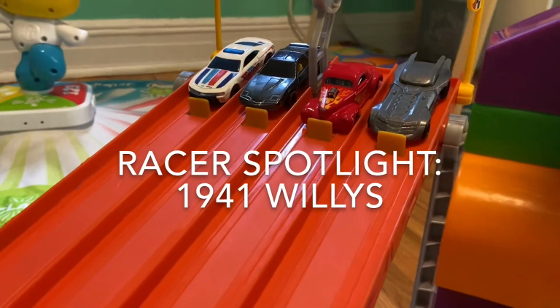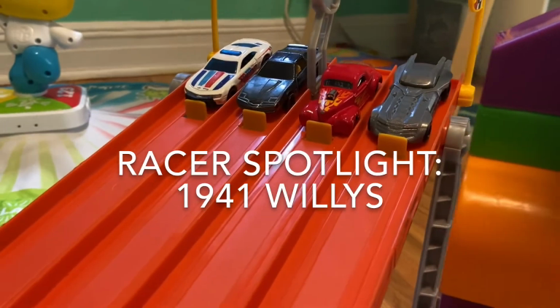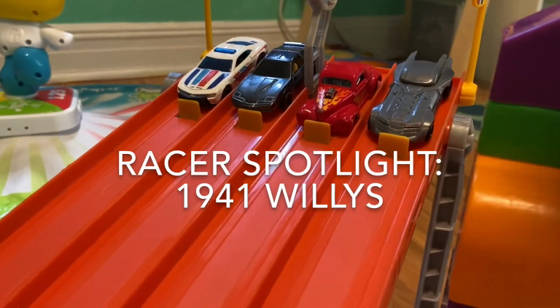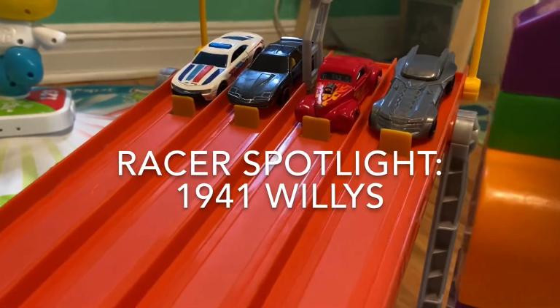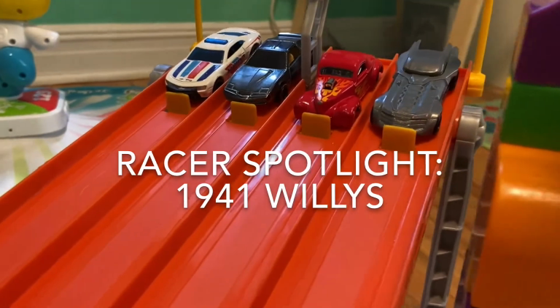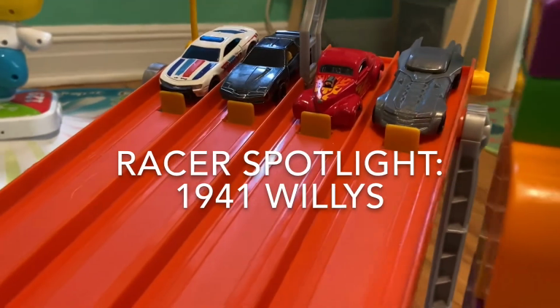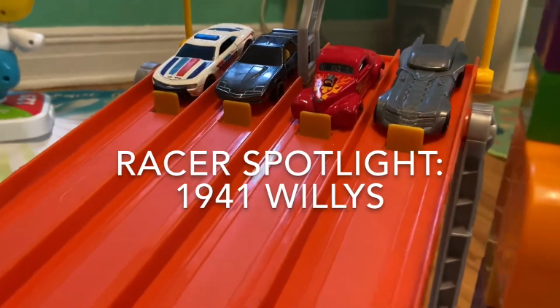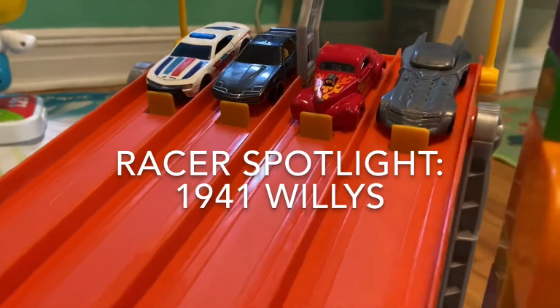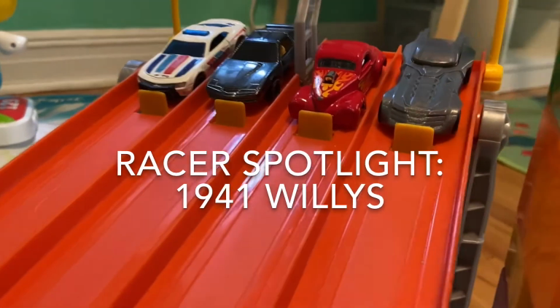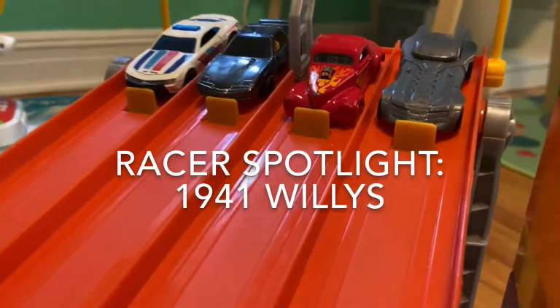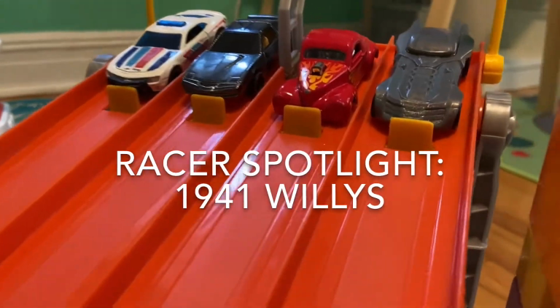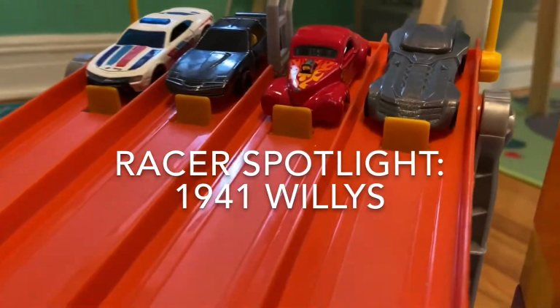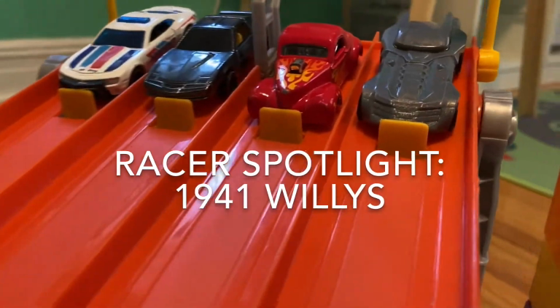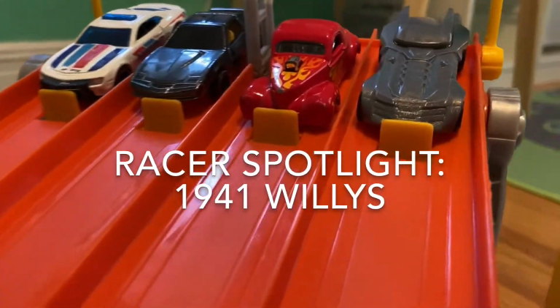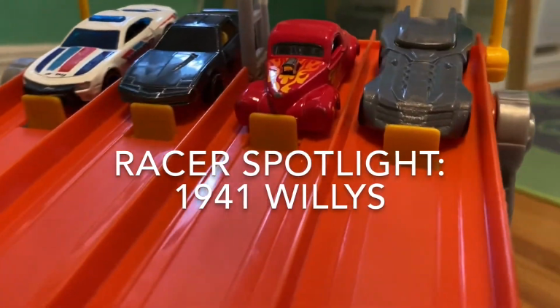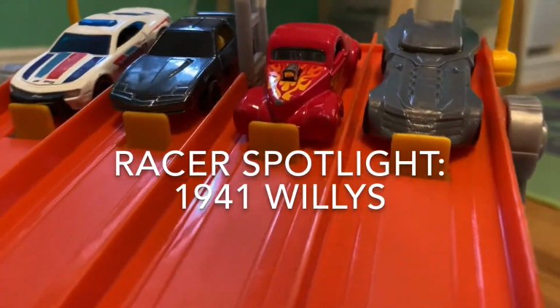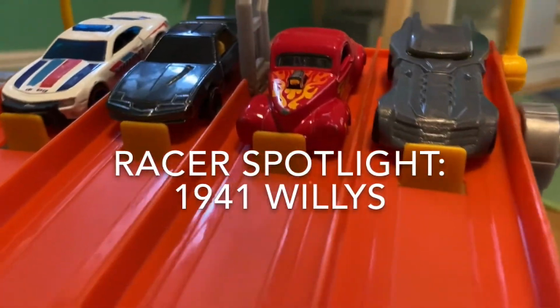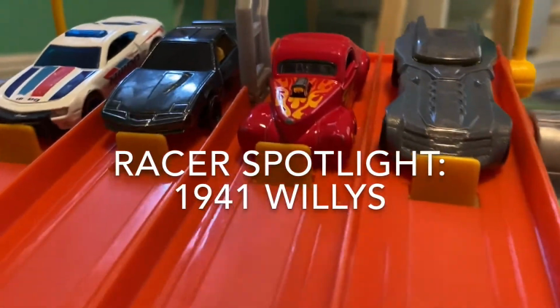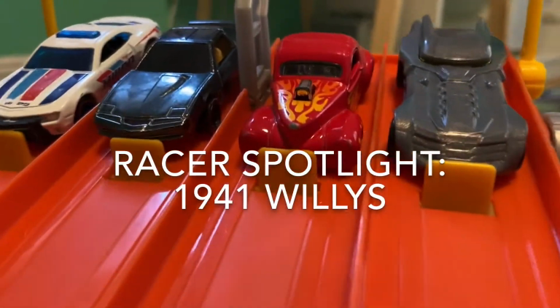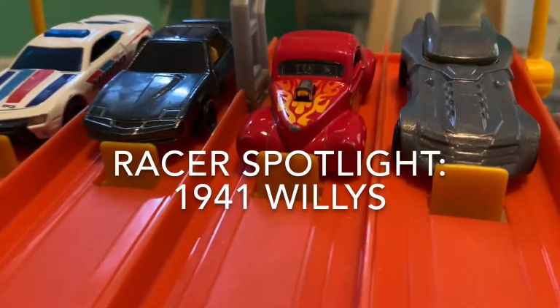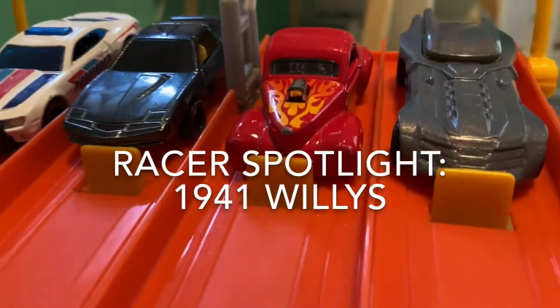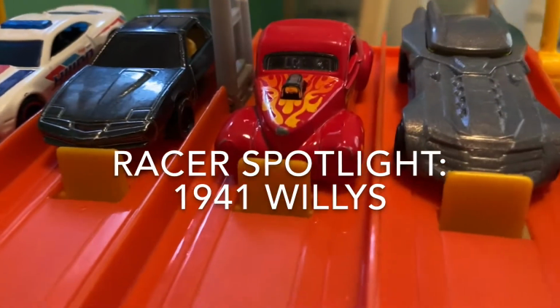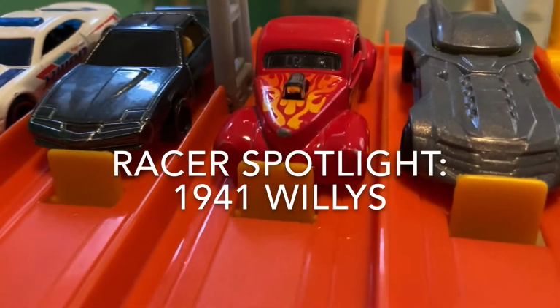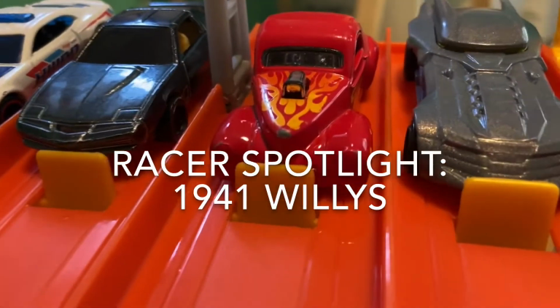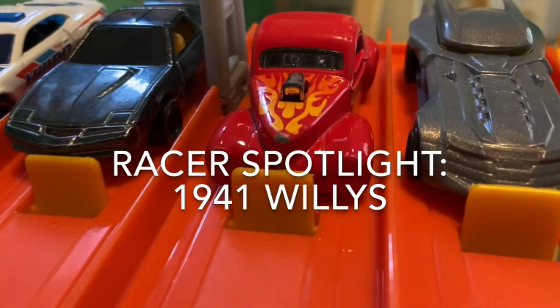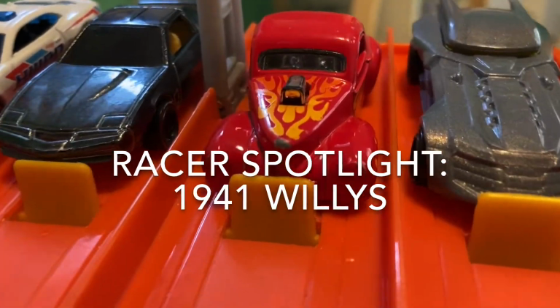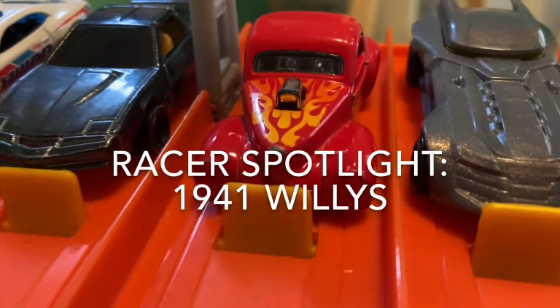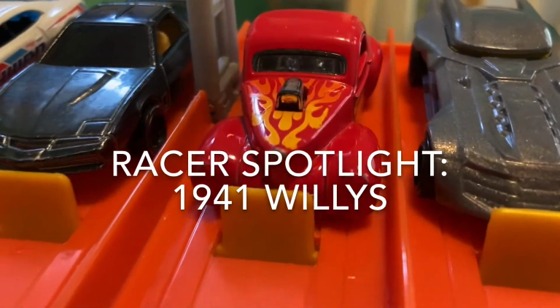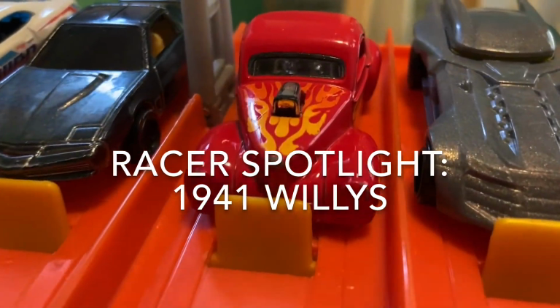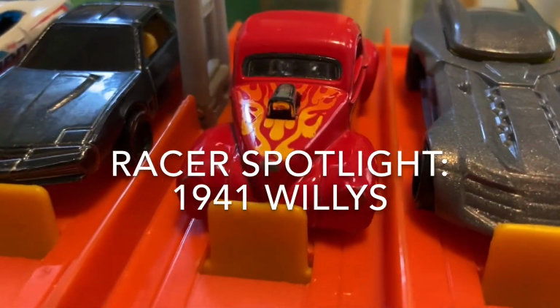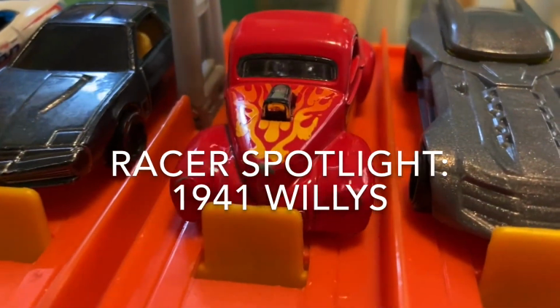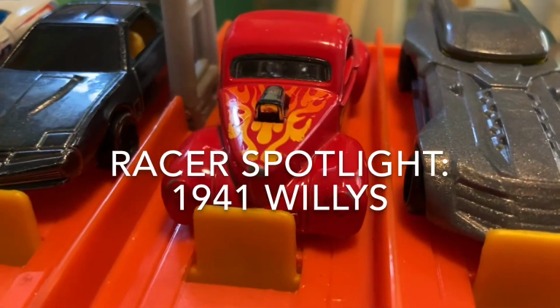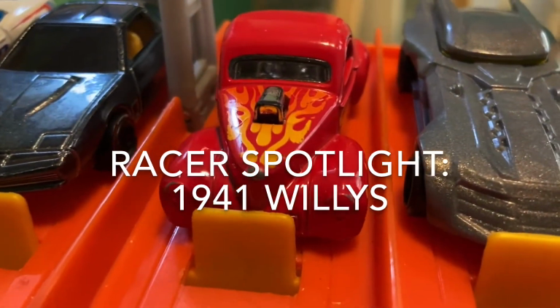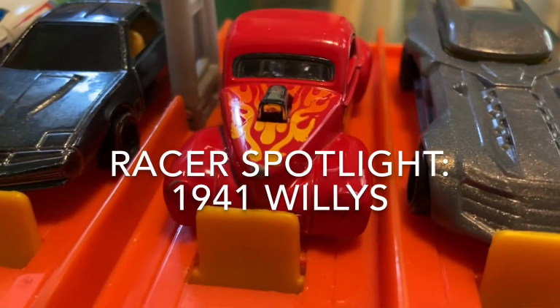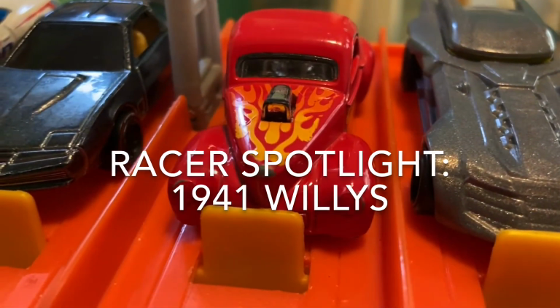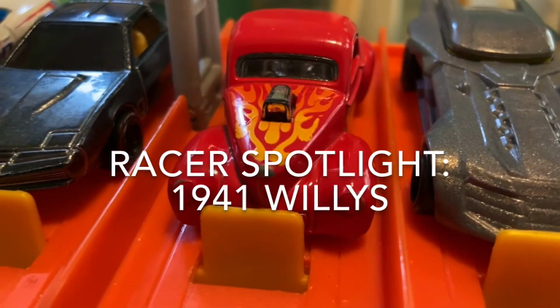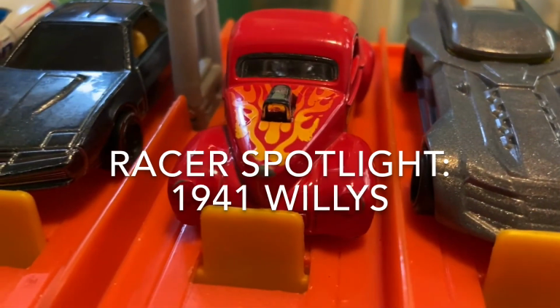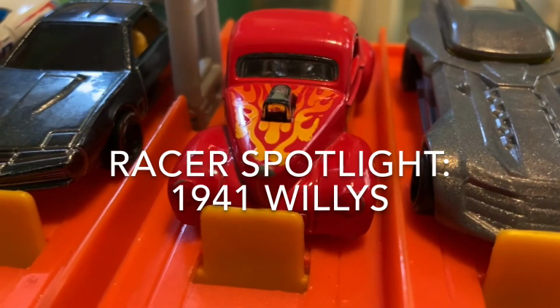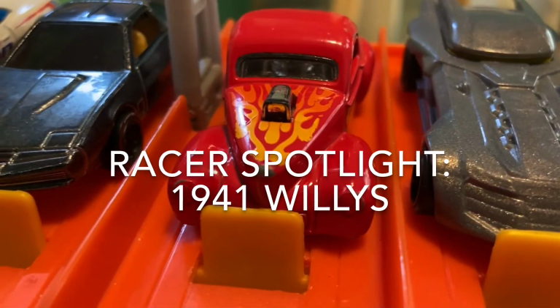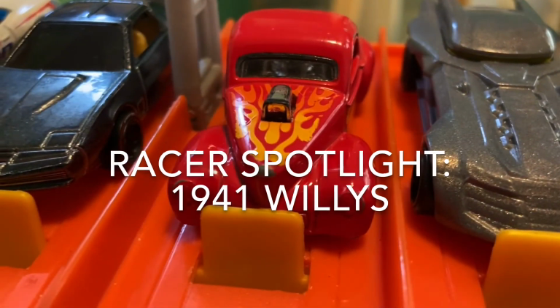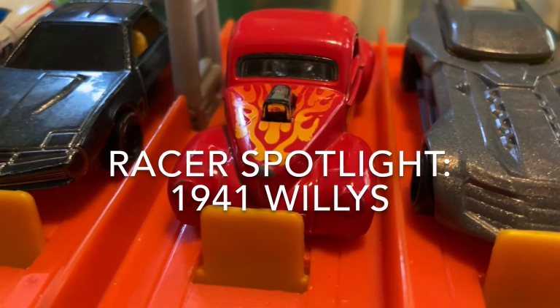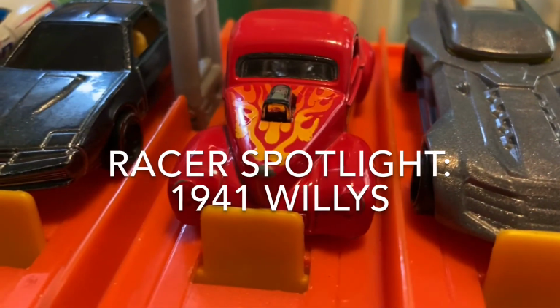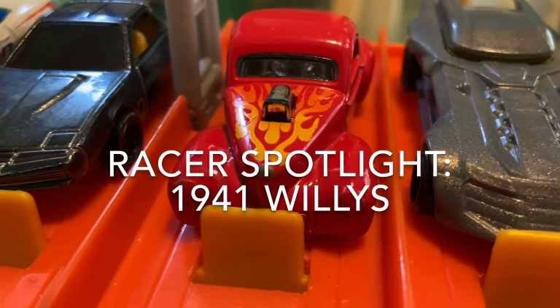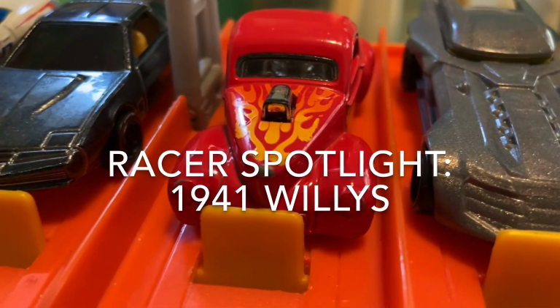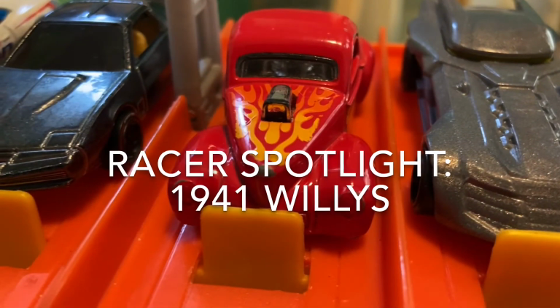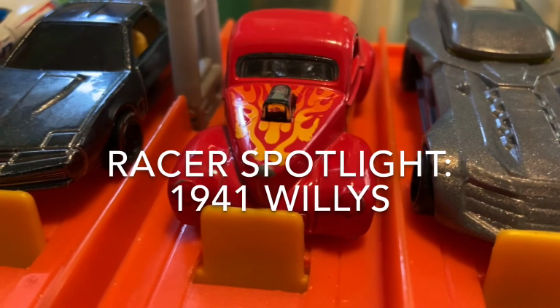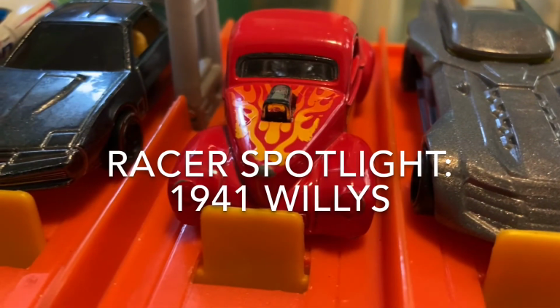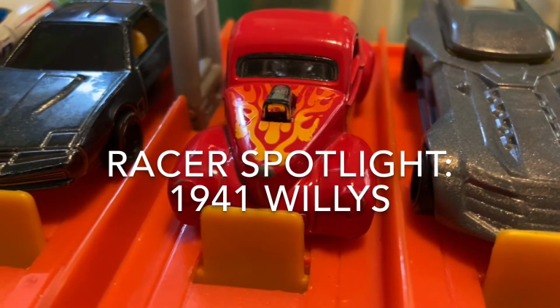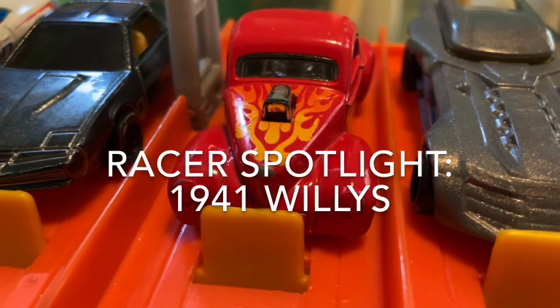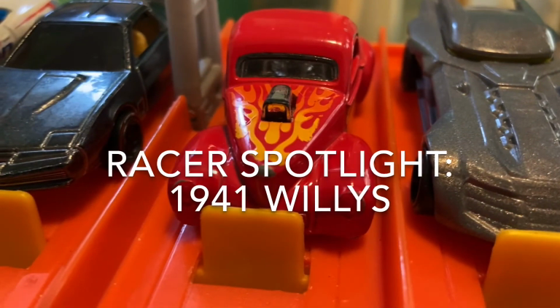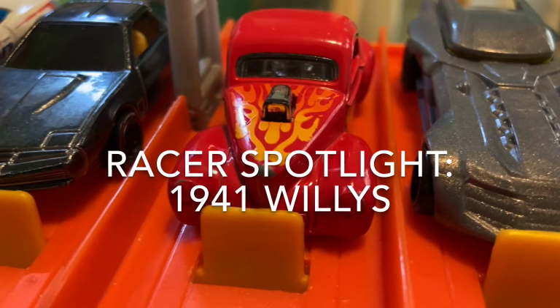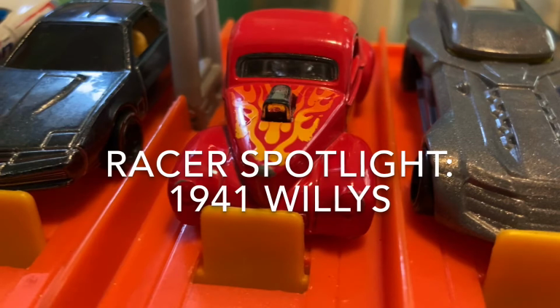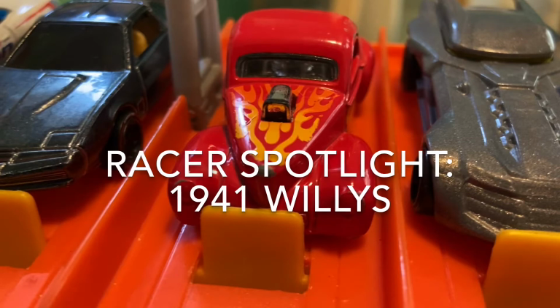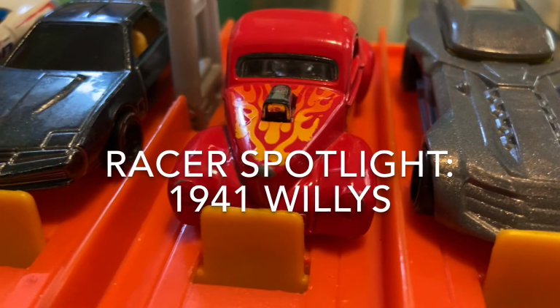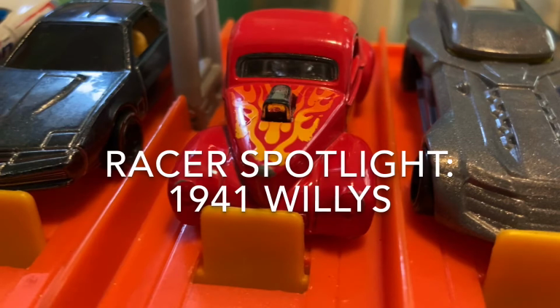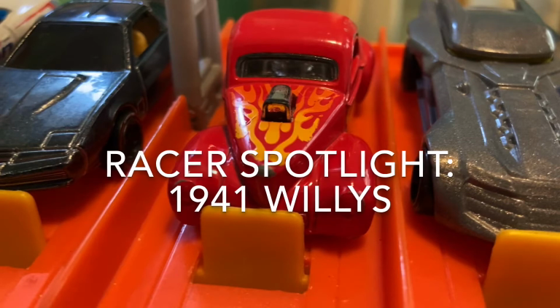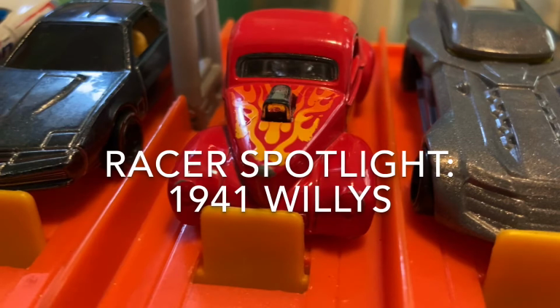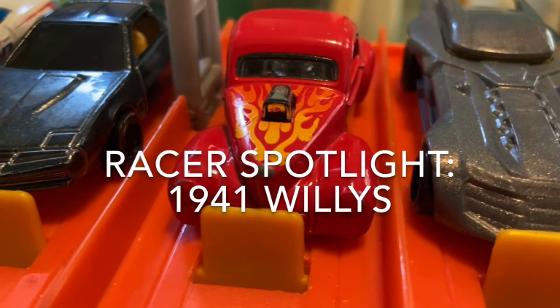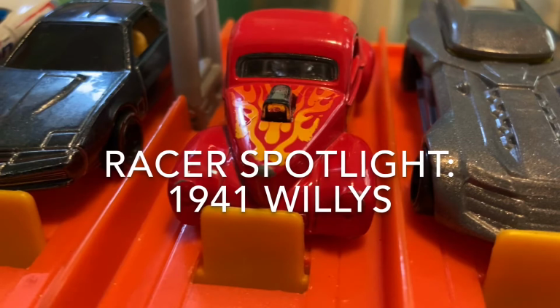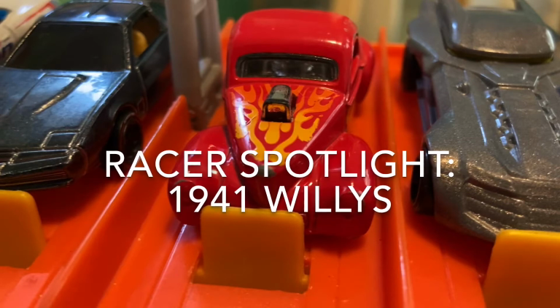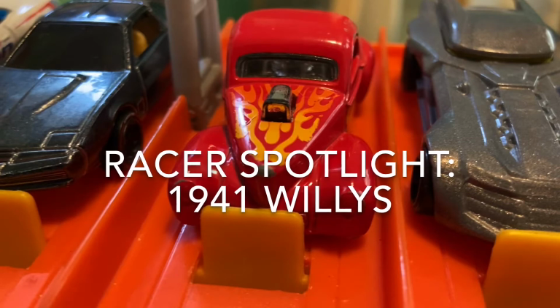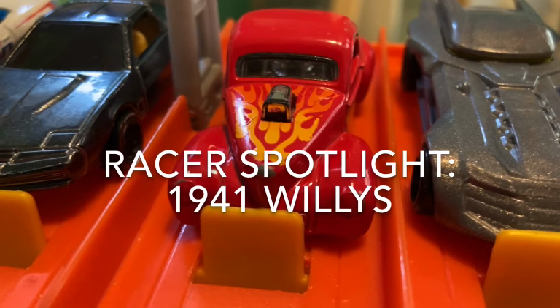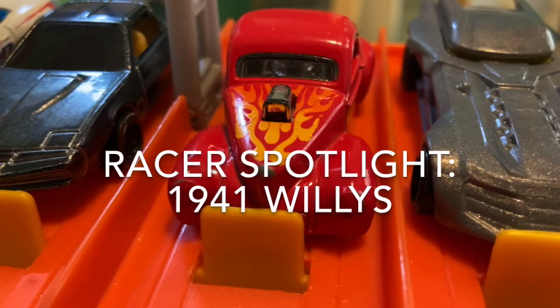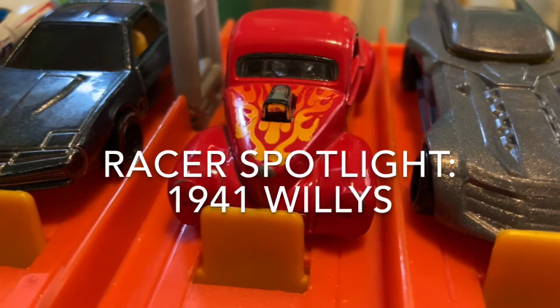Oh, and the racer spotlight today: the 1941 Willys in lane three. We got to catch up with the Willys trainer today. Let's go to that interview.